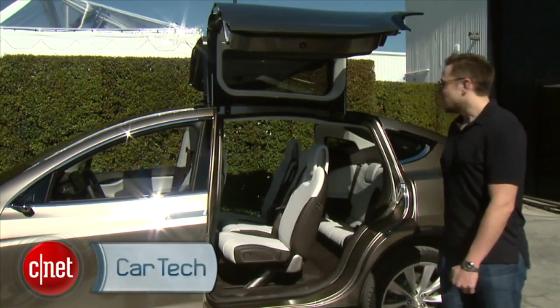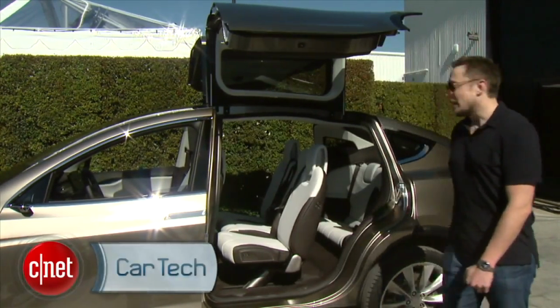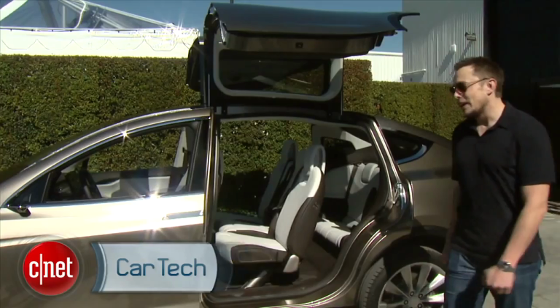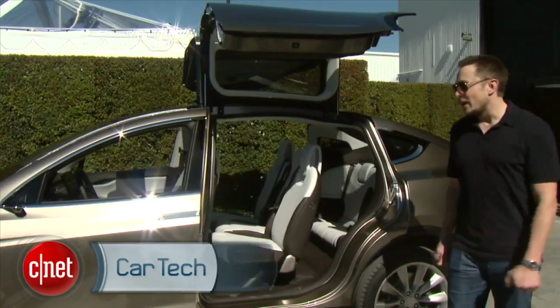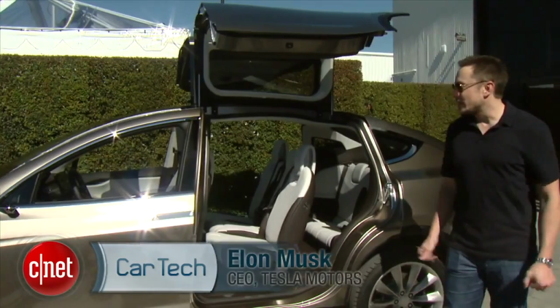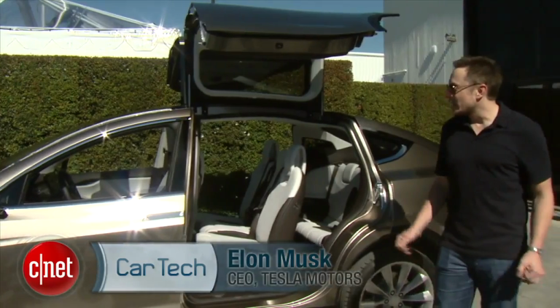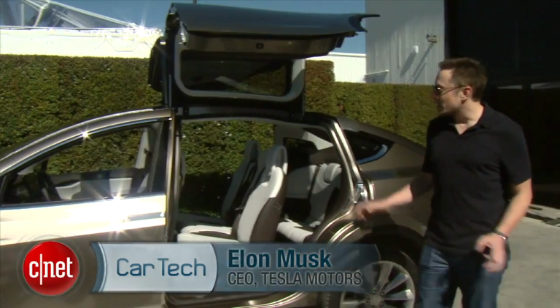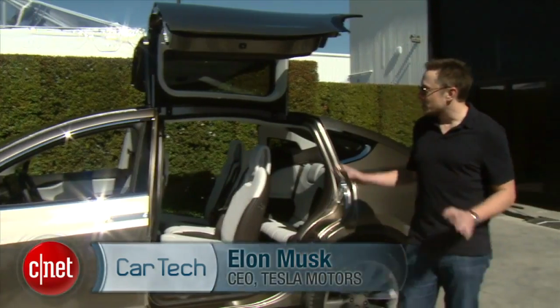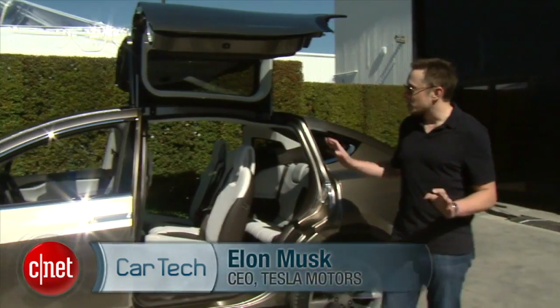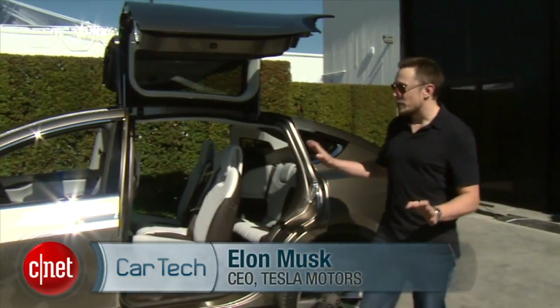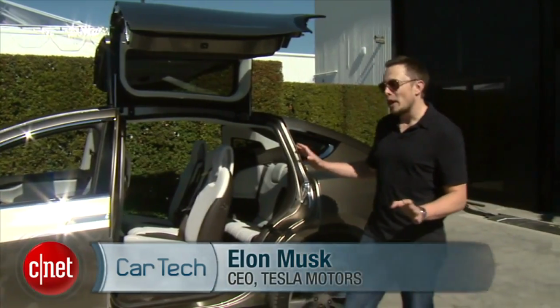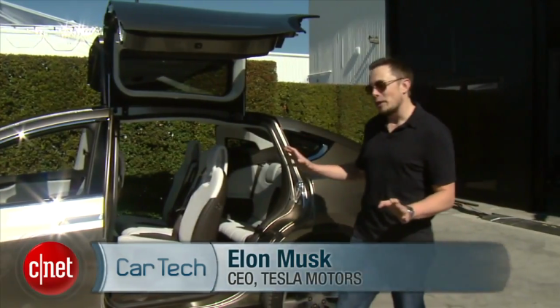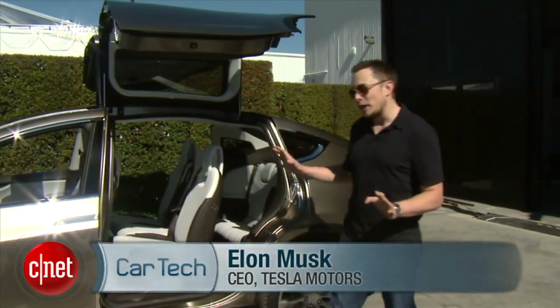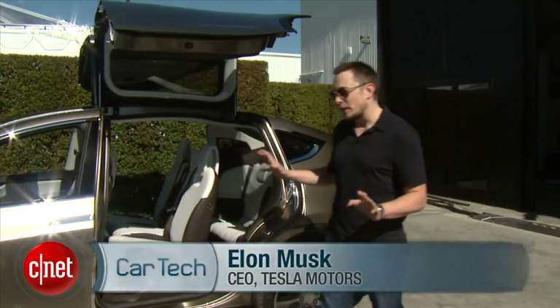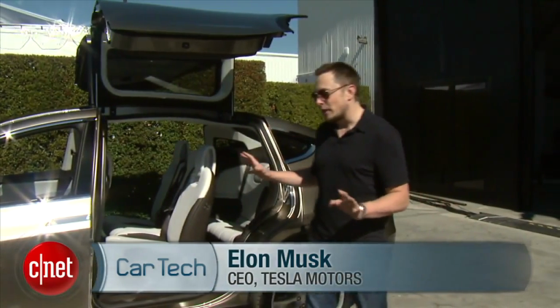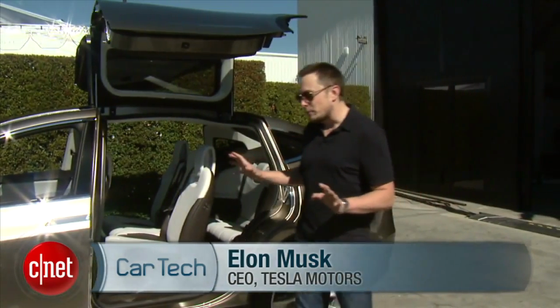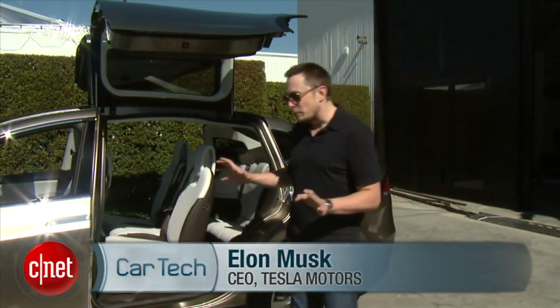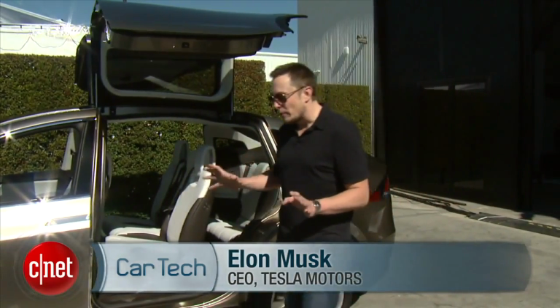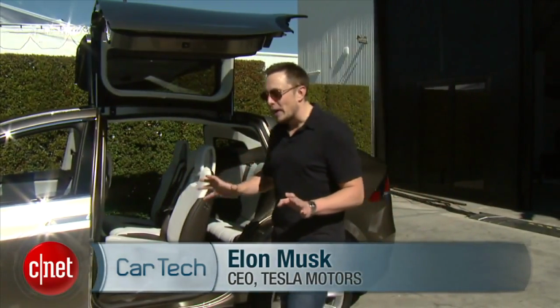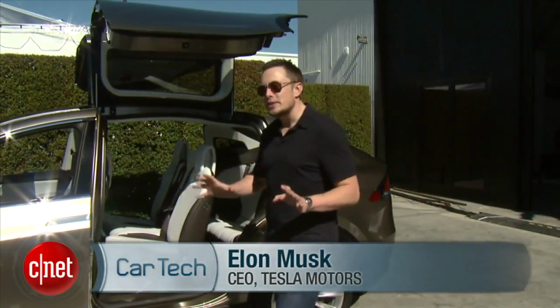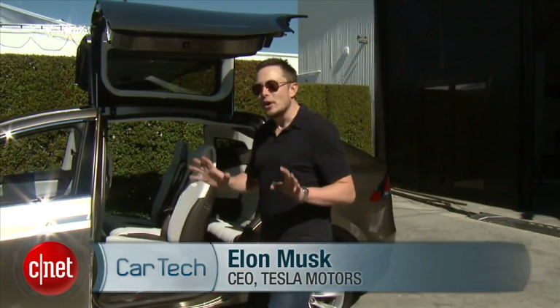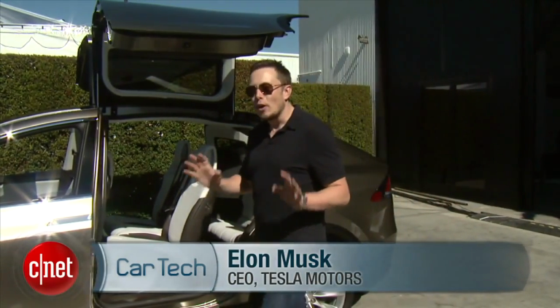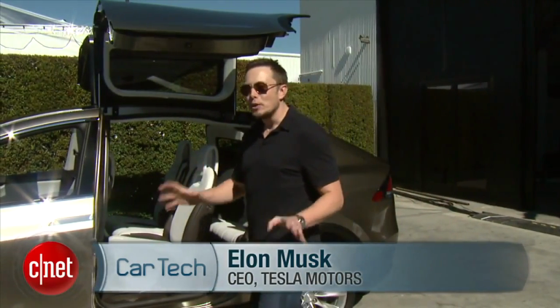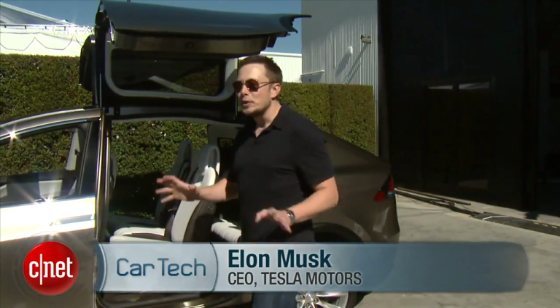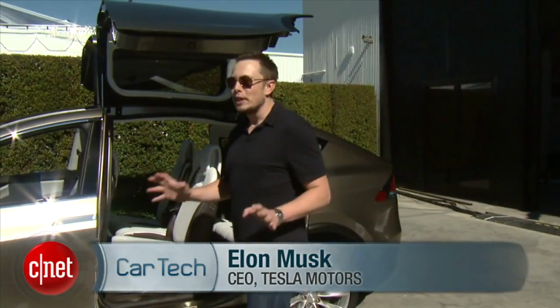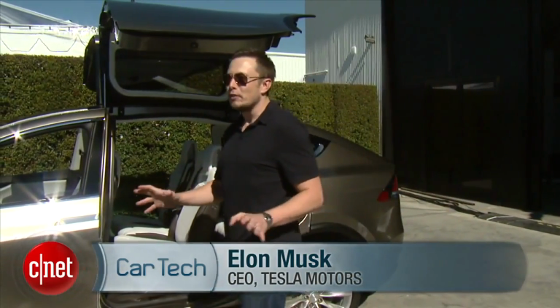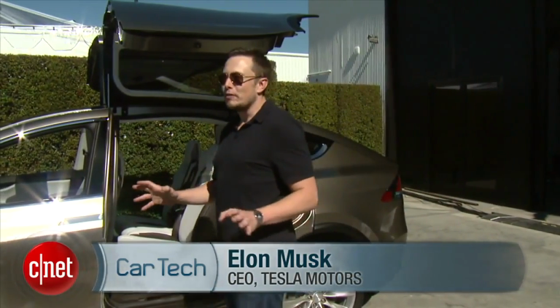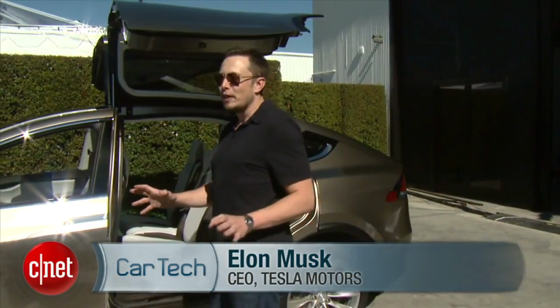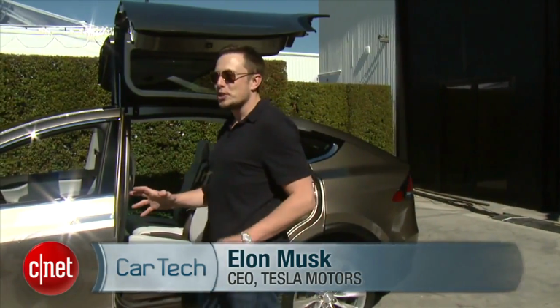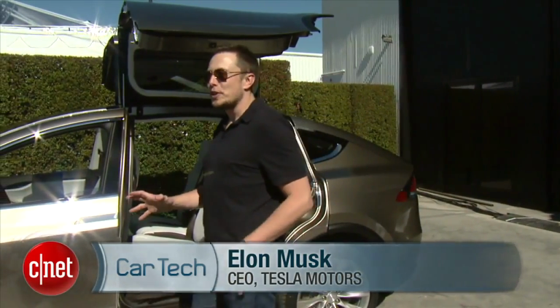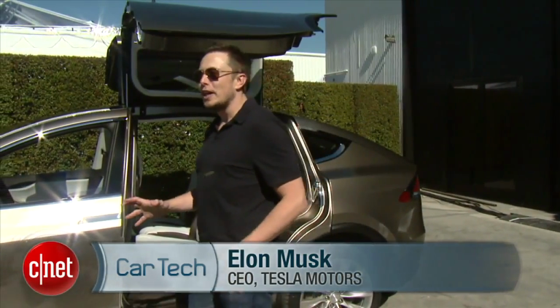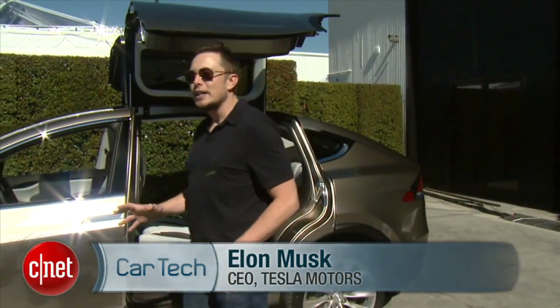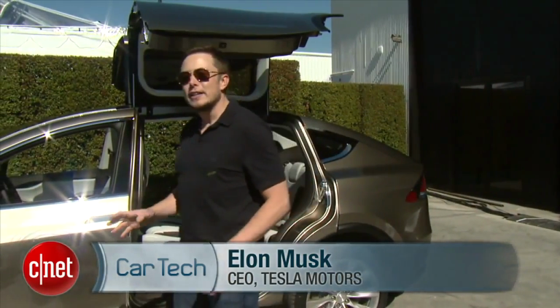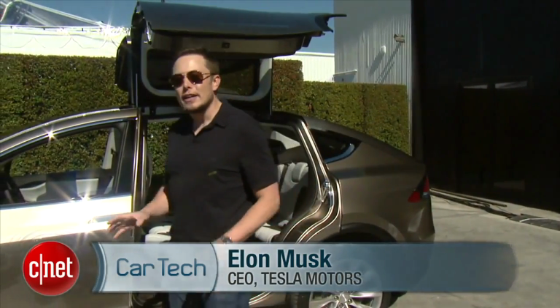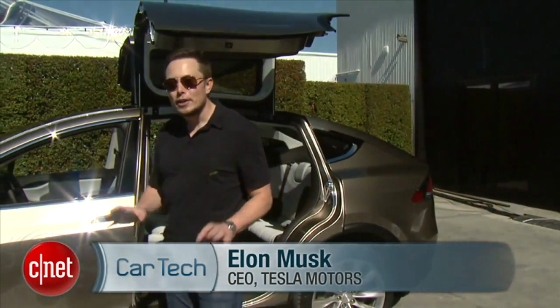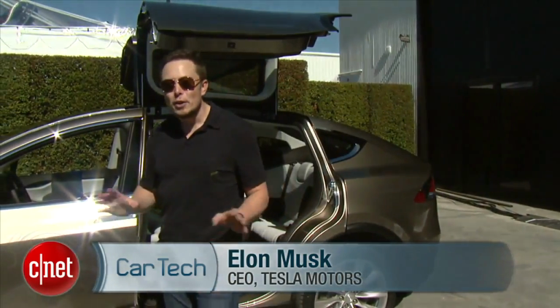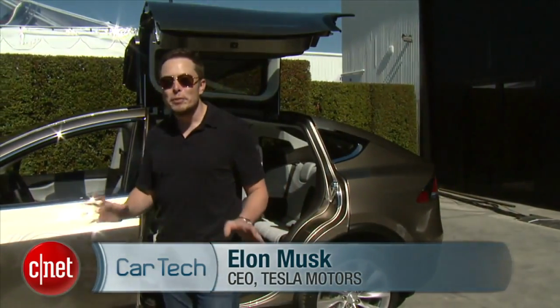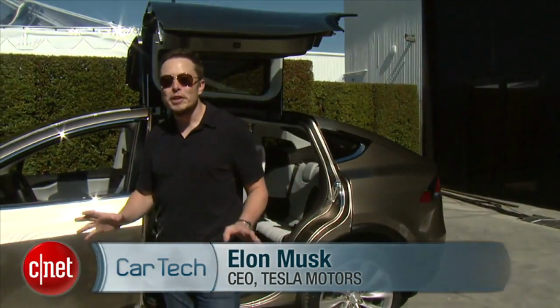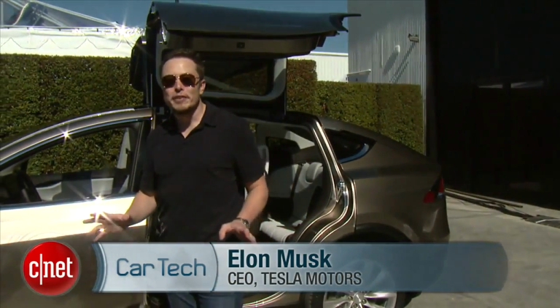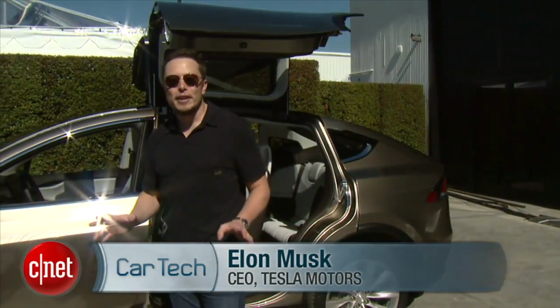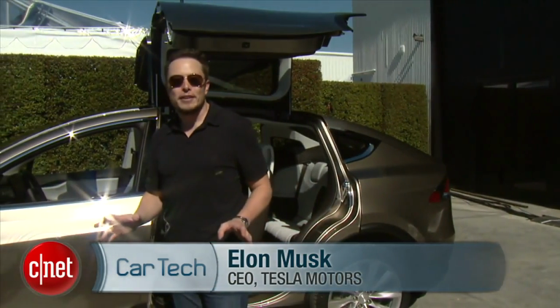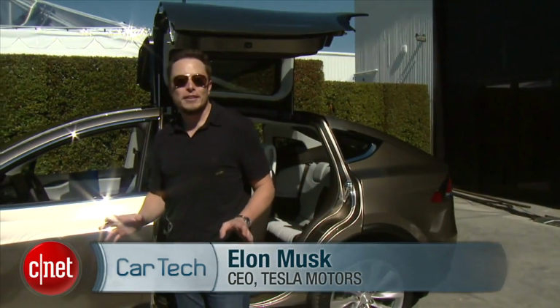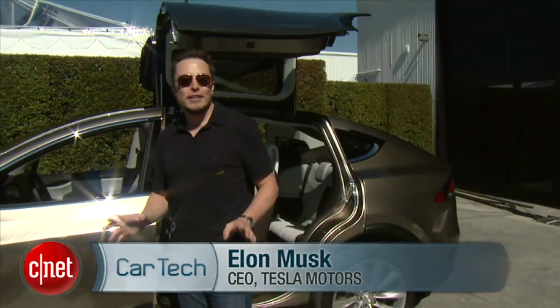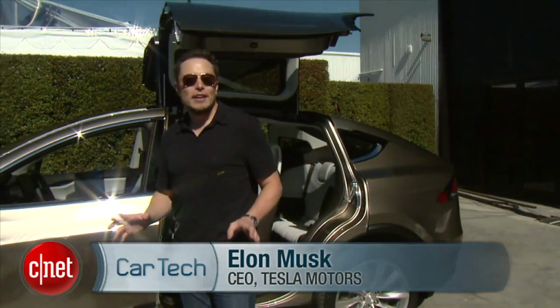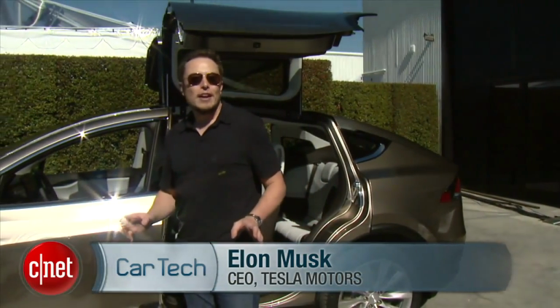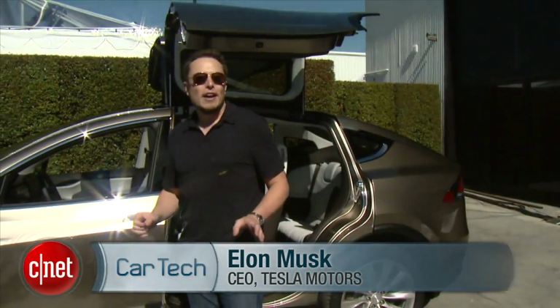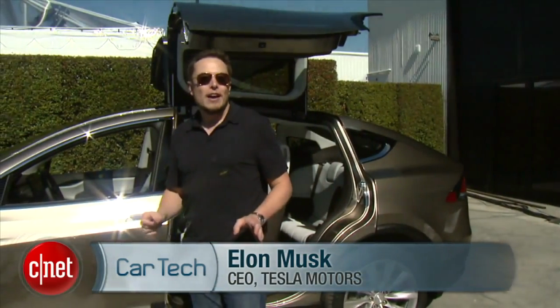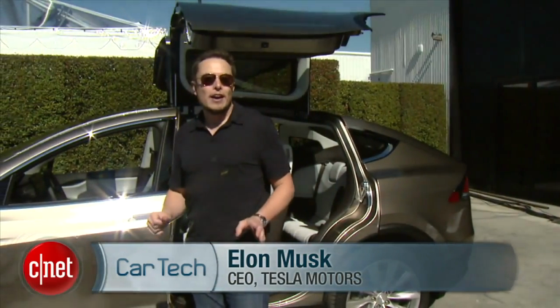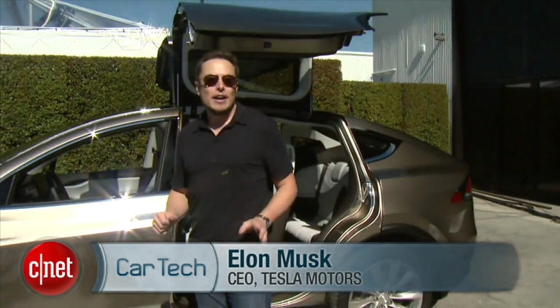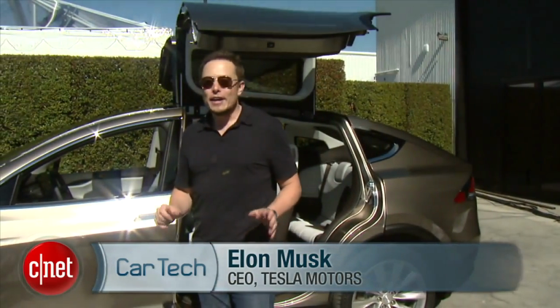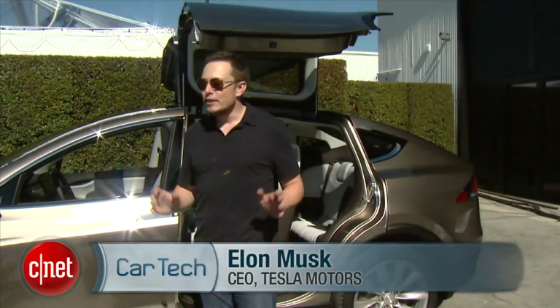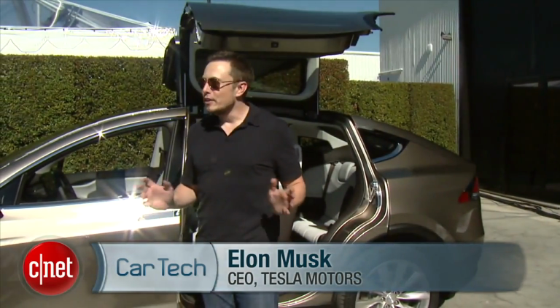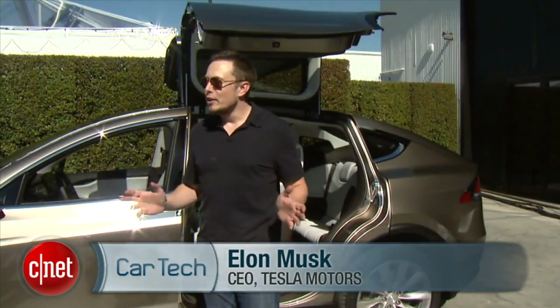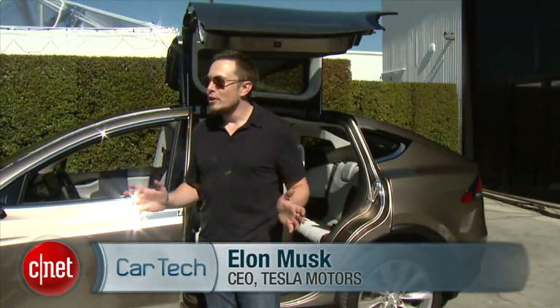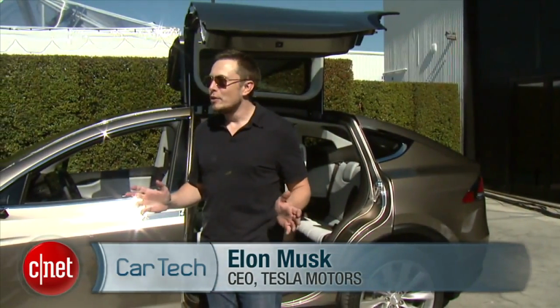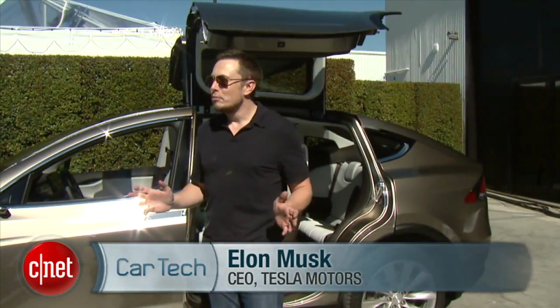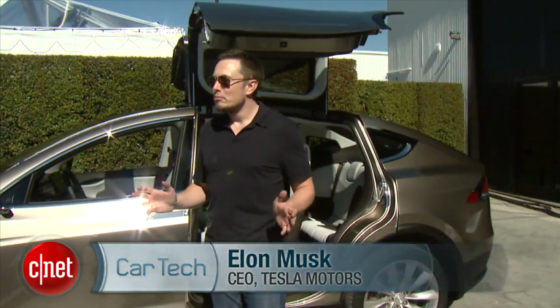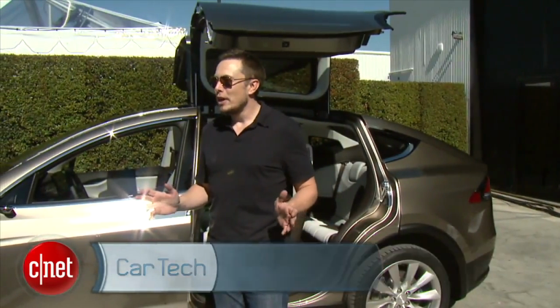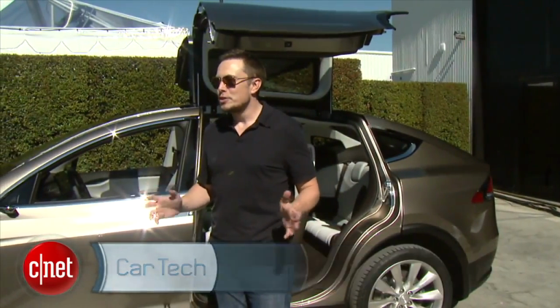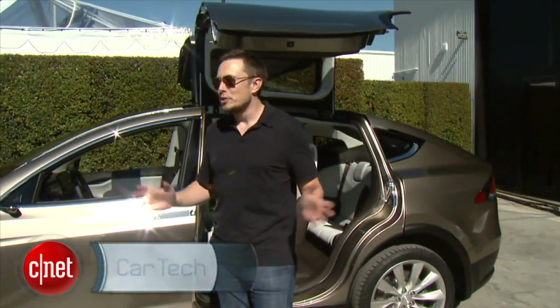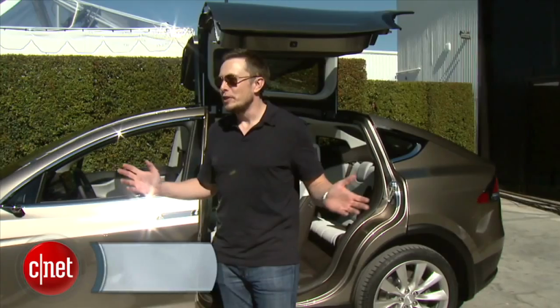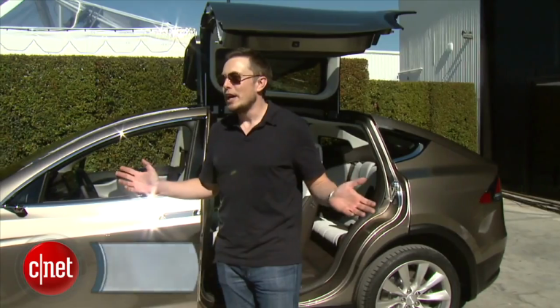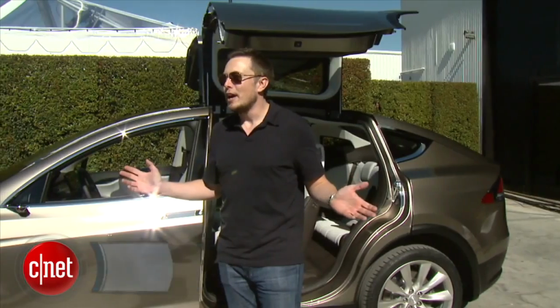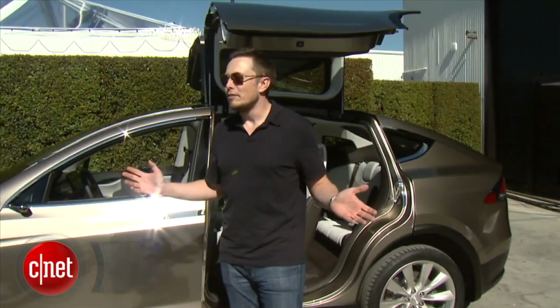I think it provides a whole new level of functionality that no minivan and no SUV have.